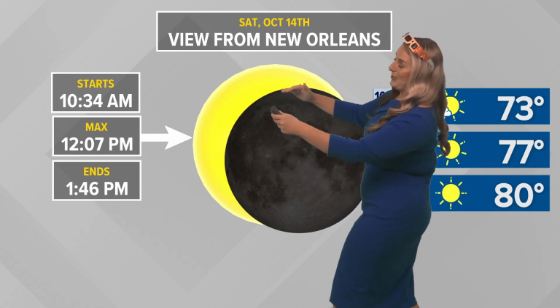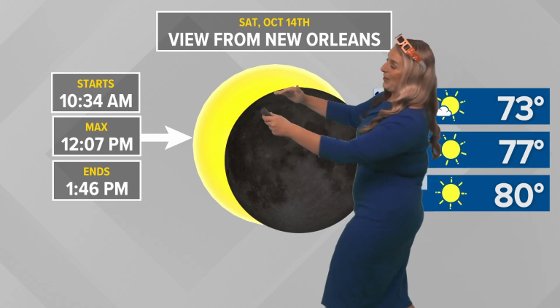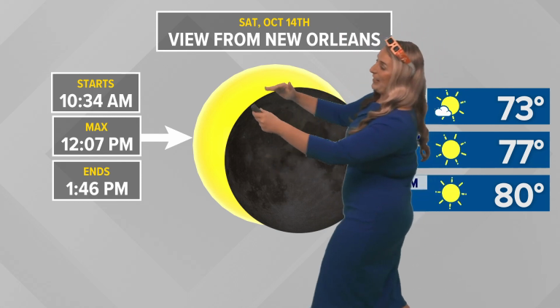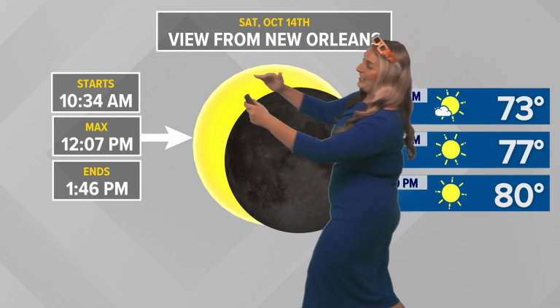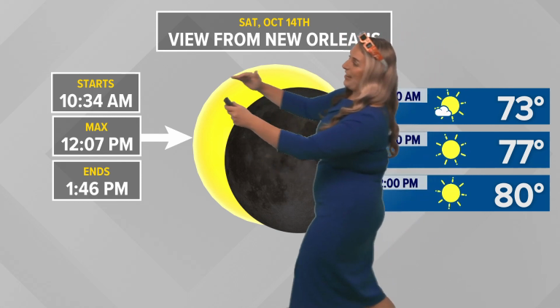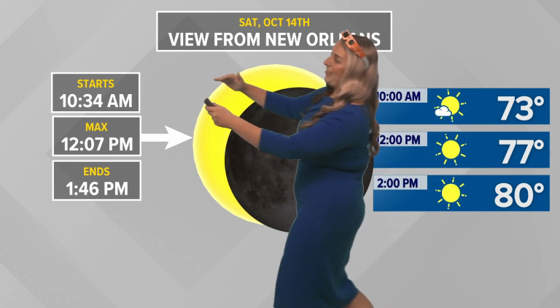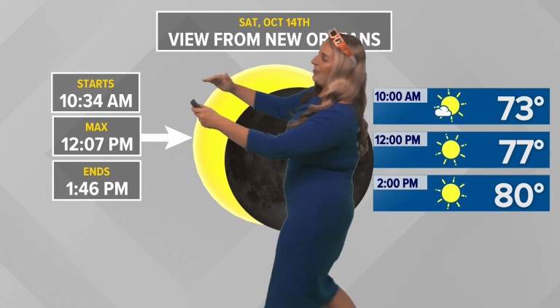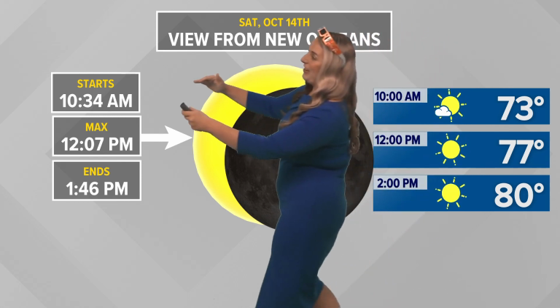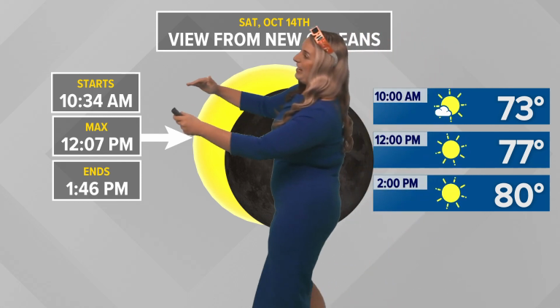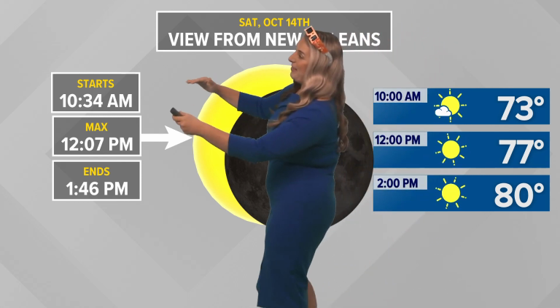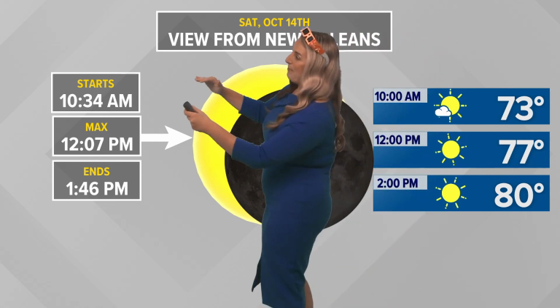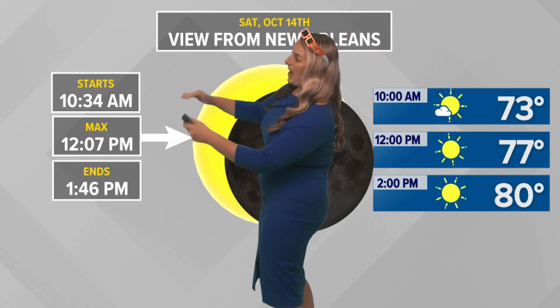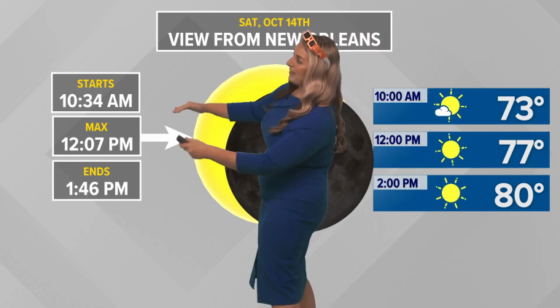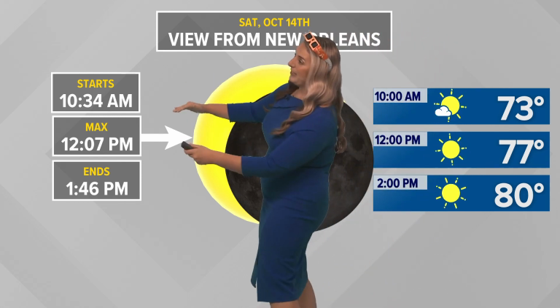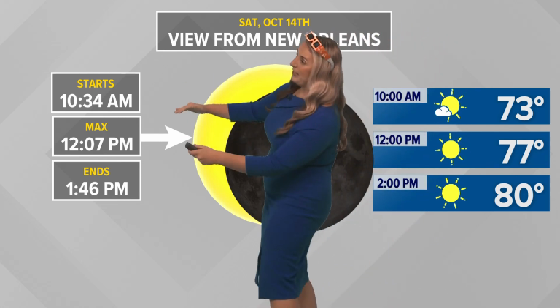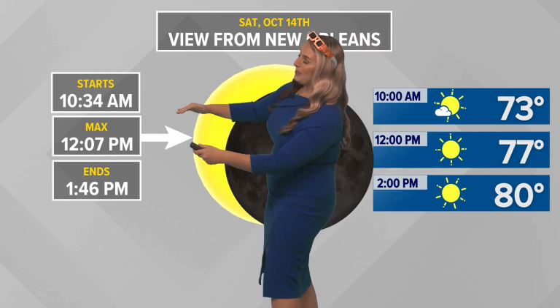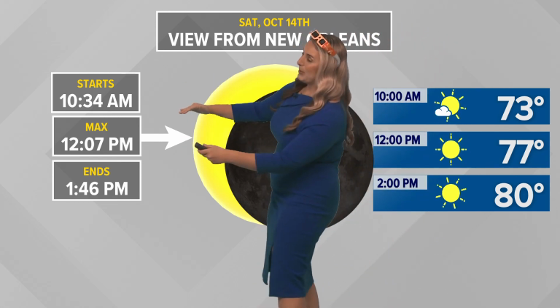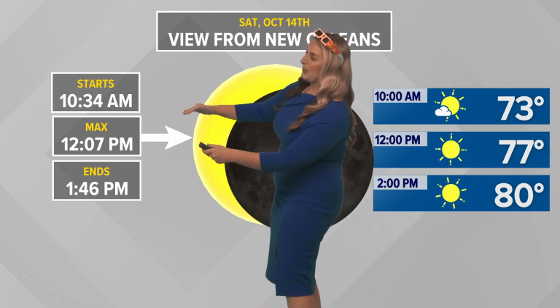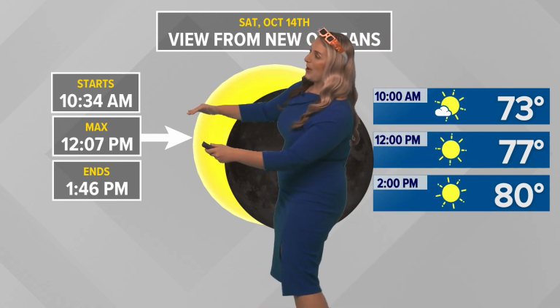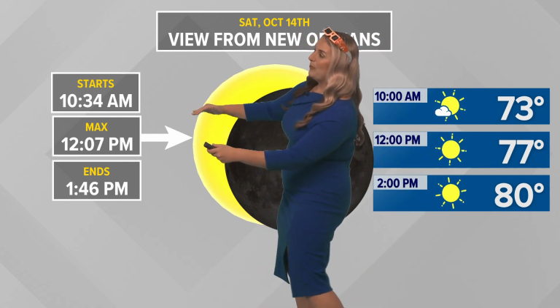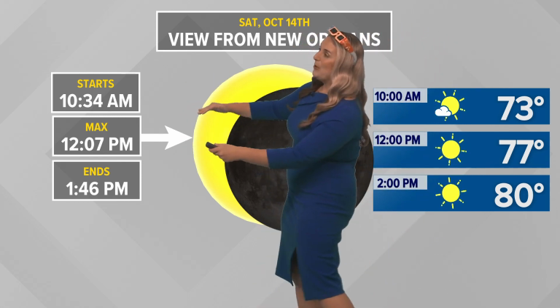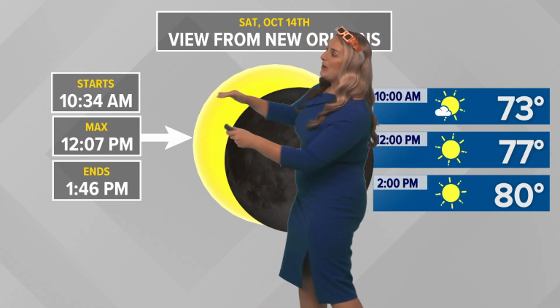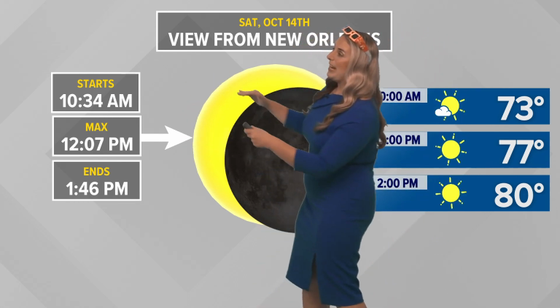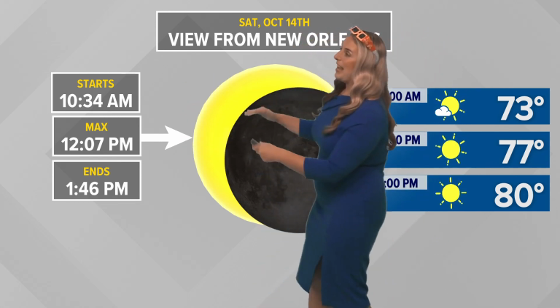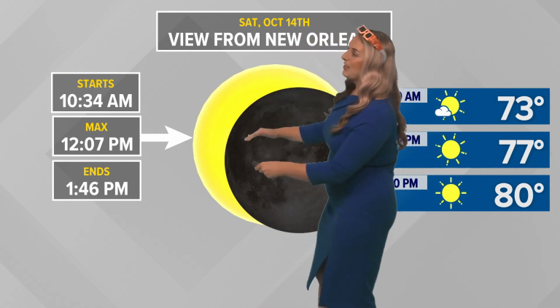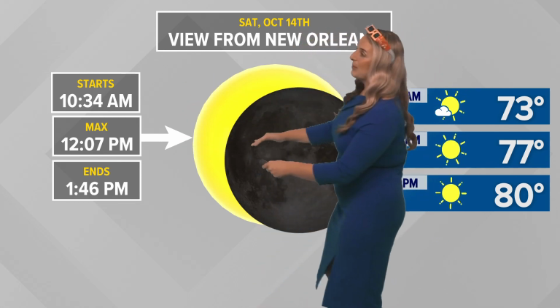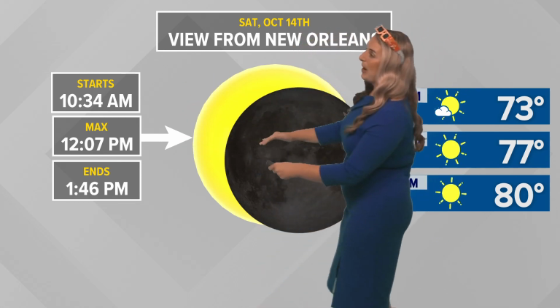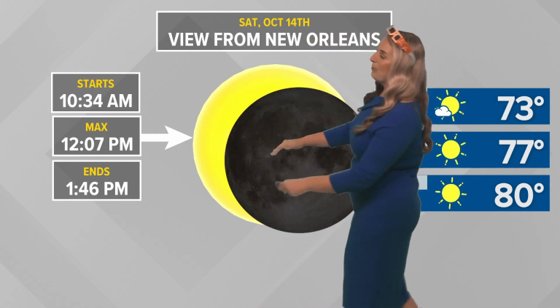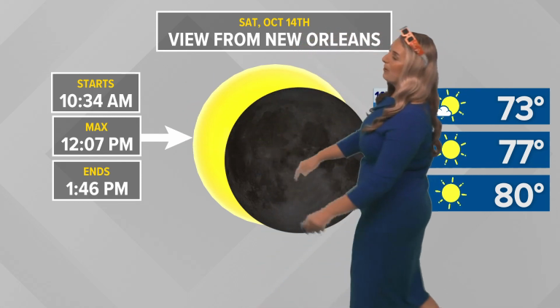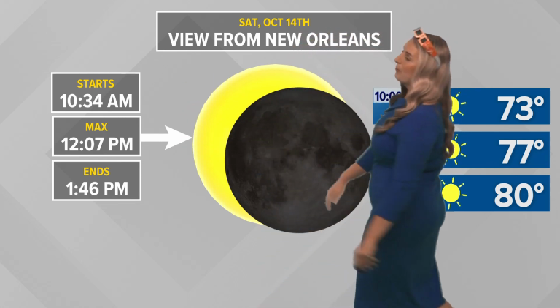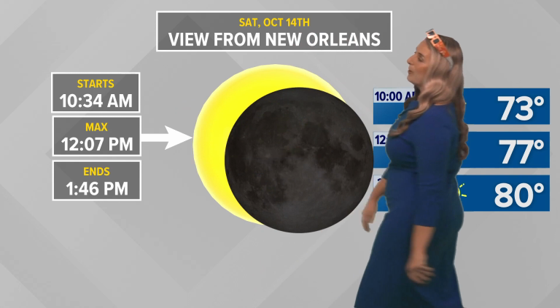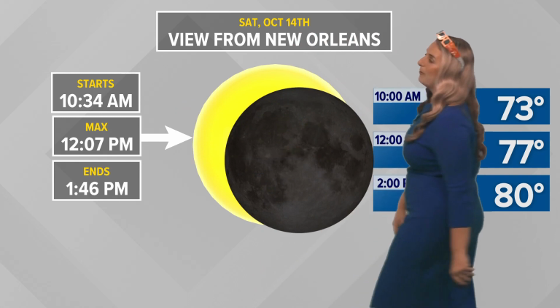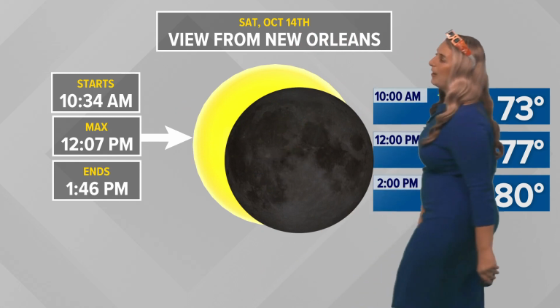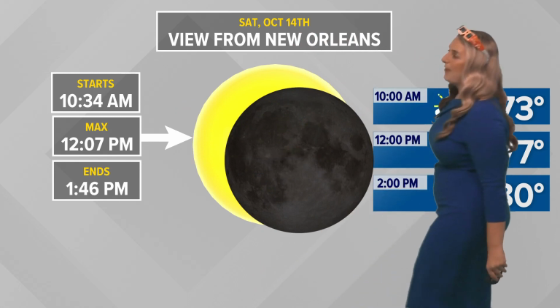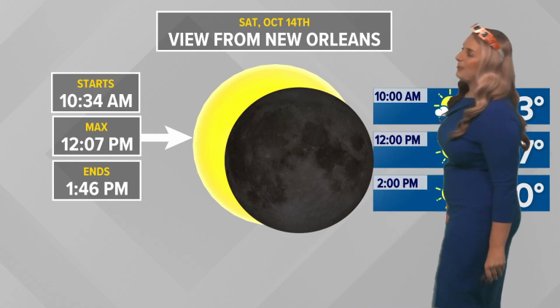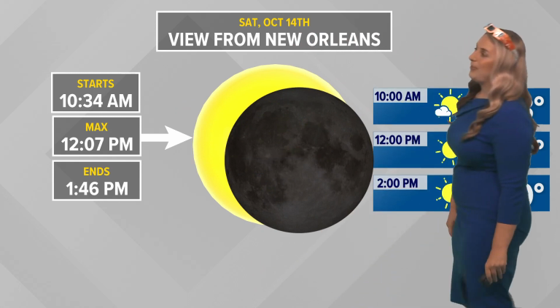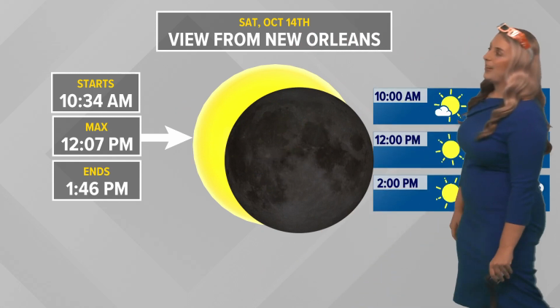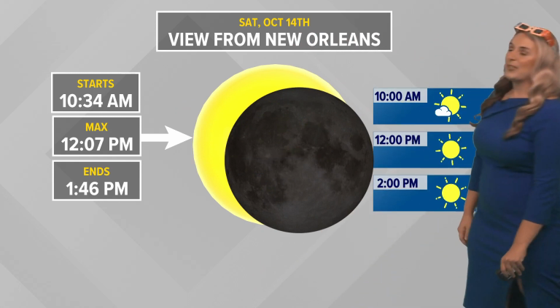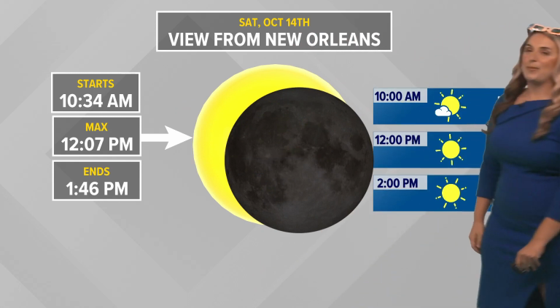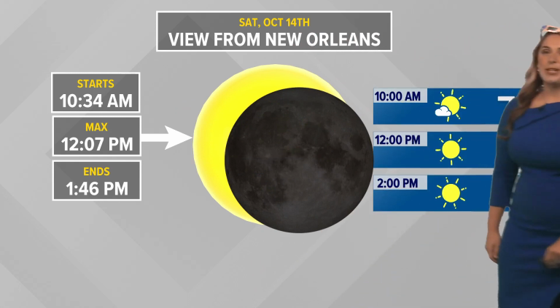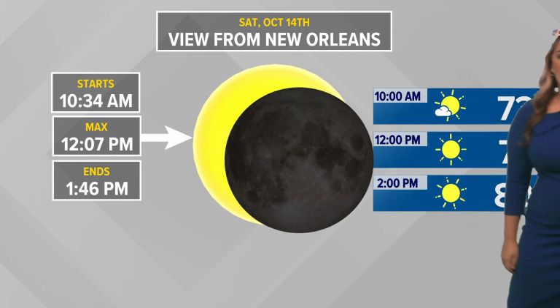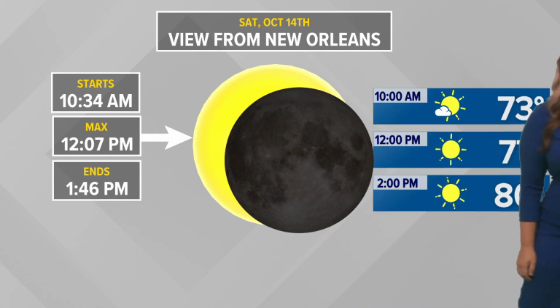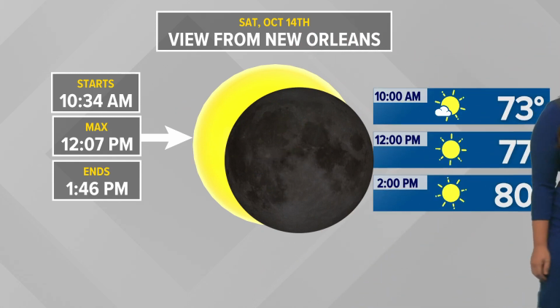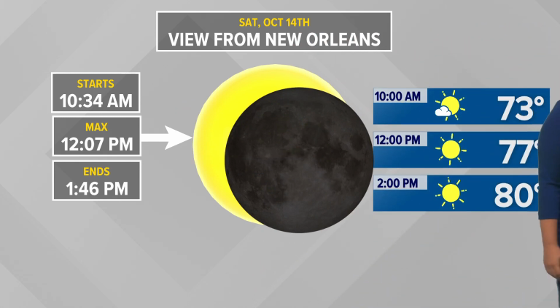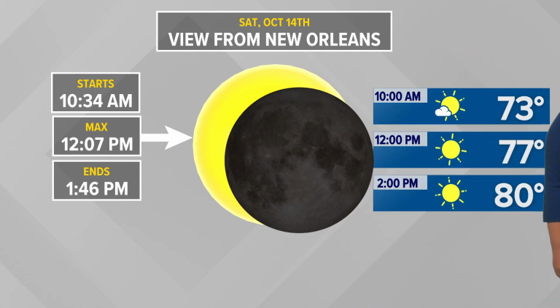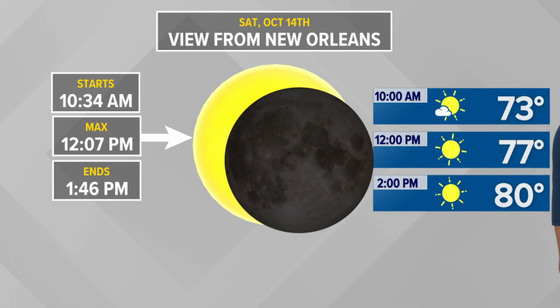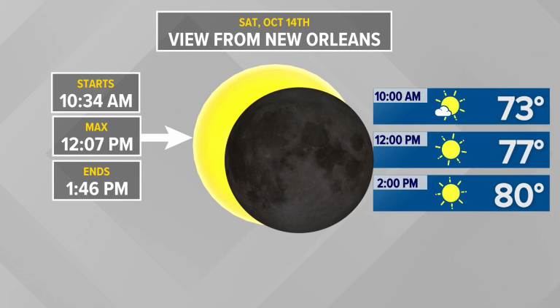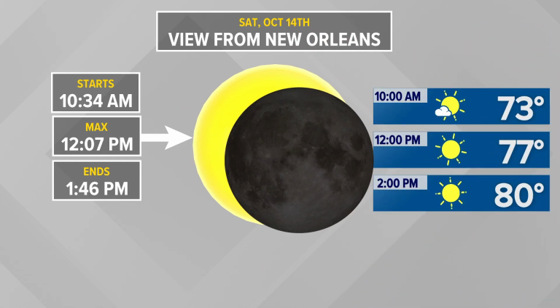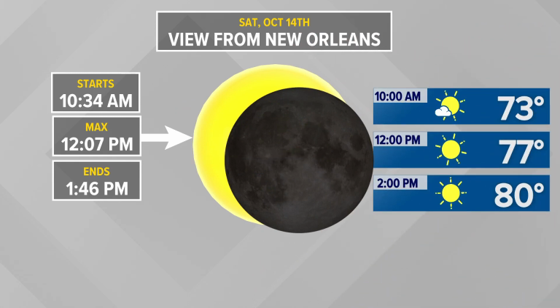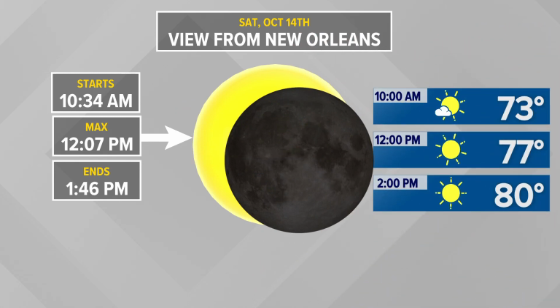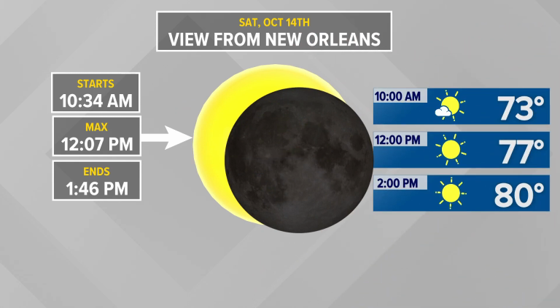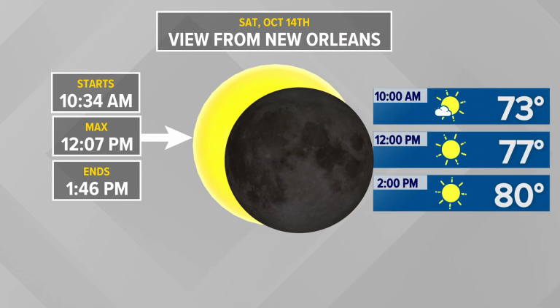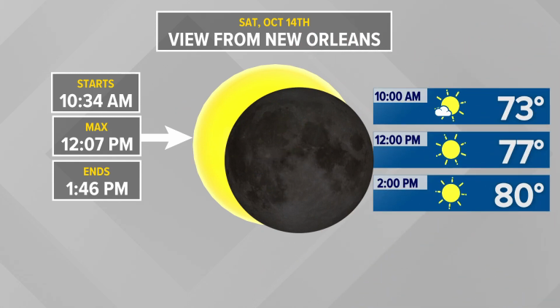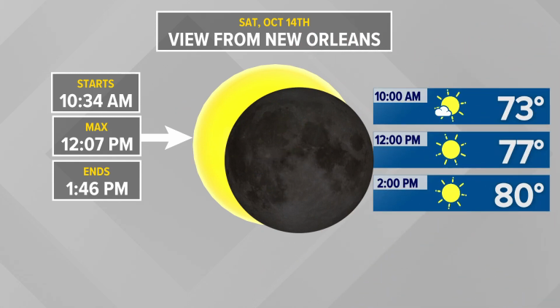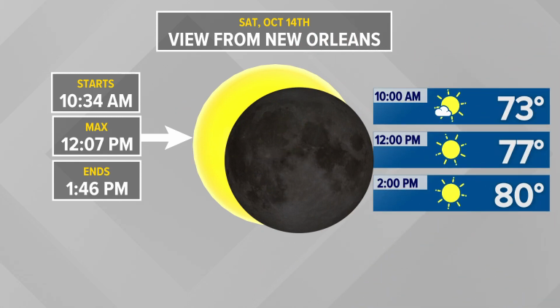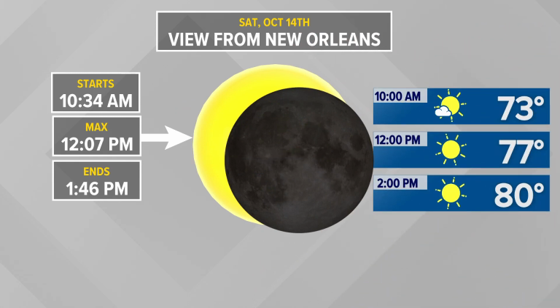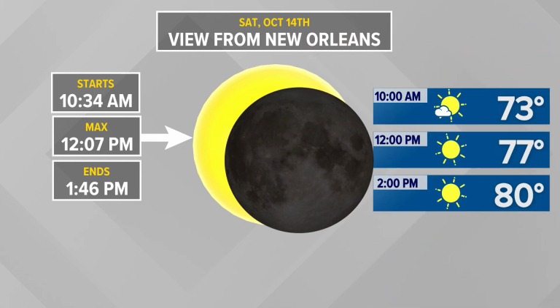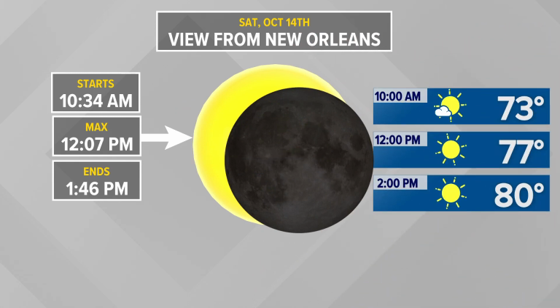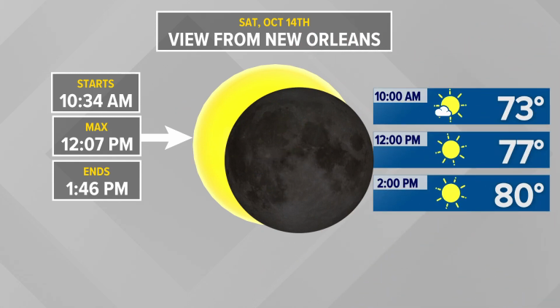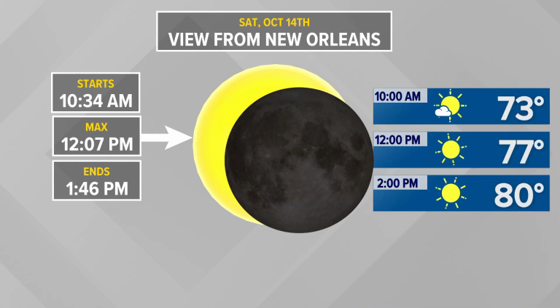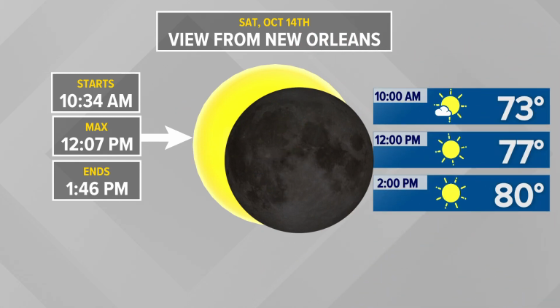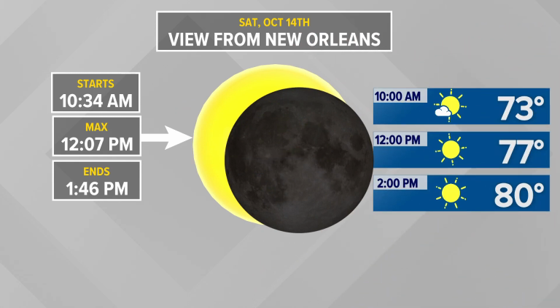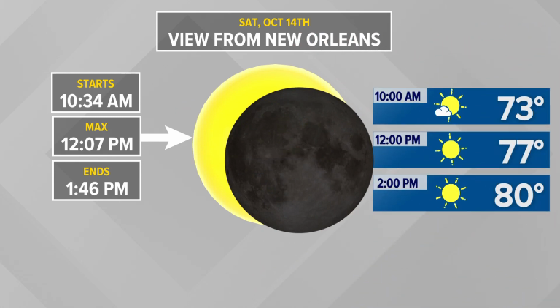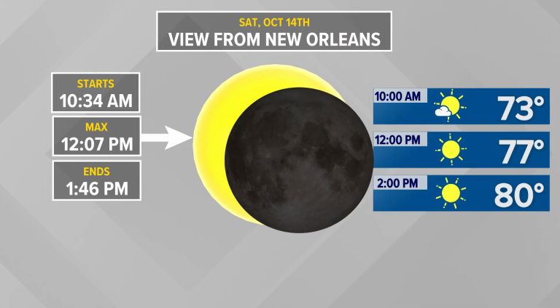It started at 10:30, max eclipse around noon, and it ends around 1:45. So you've got some time to put something together if you don't have the glasses.